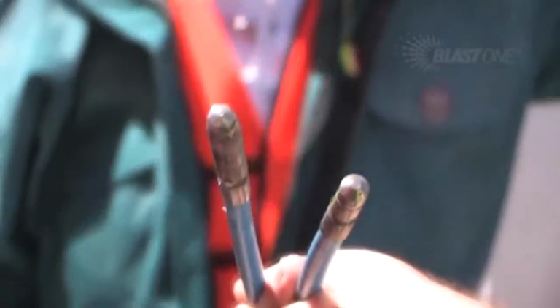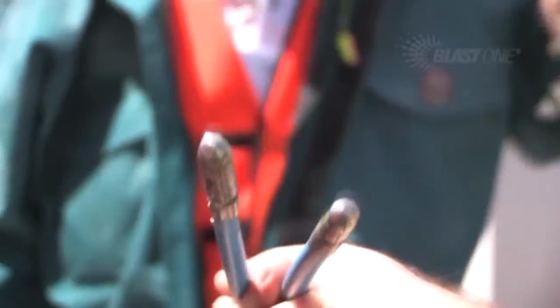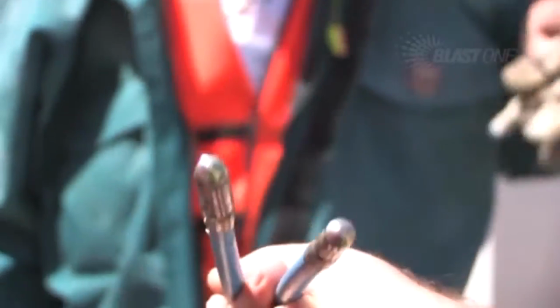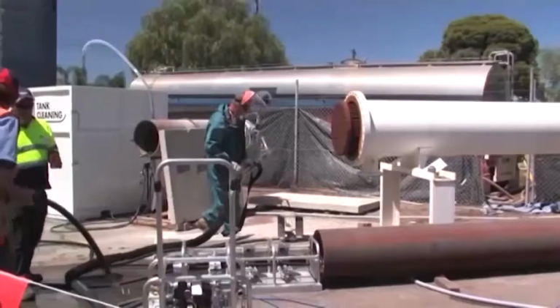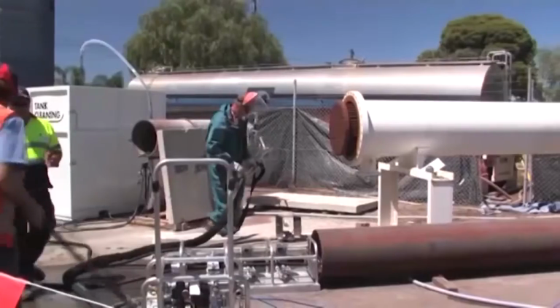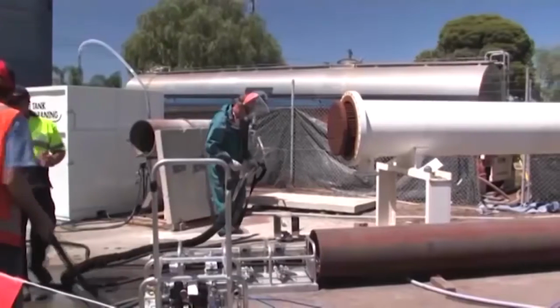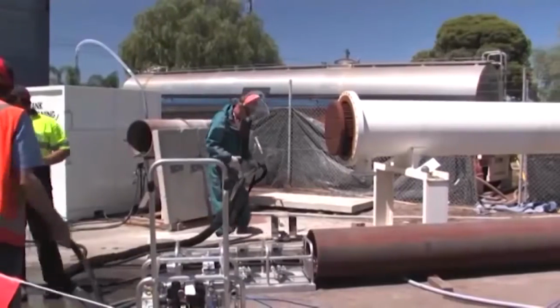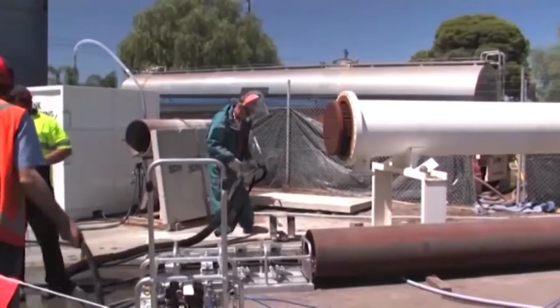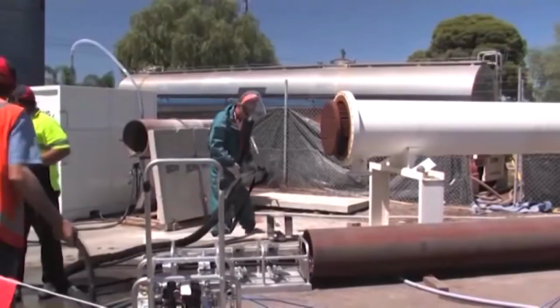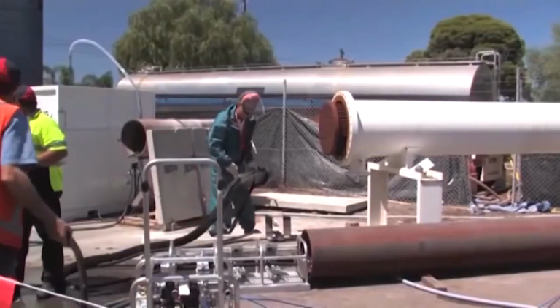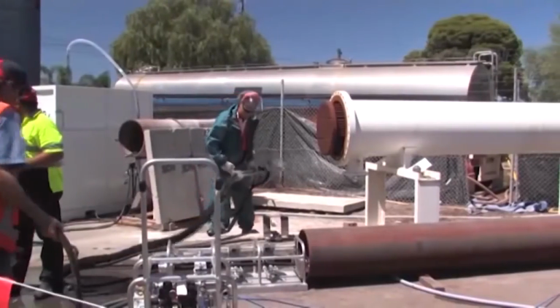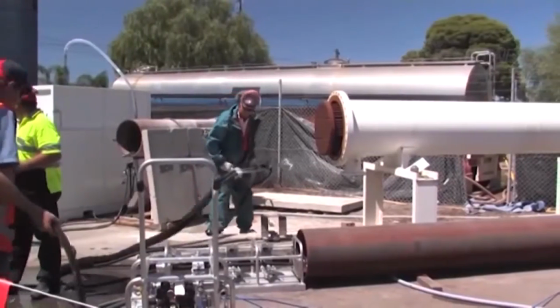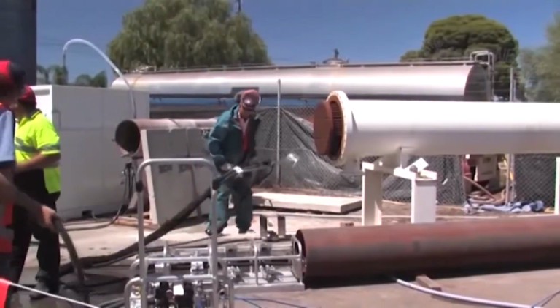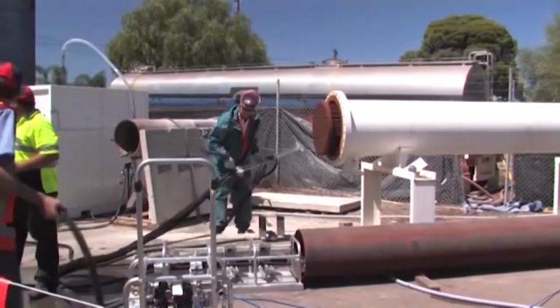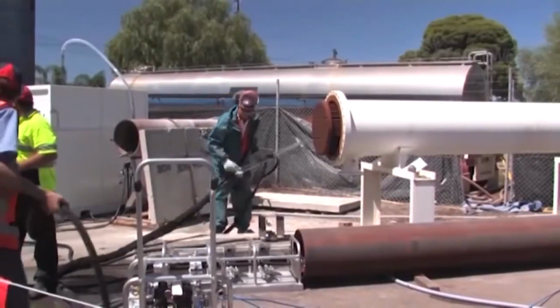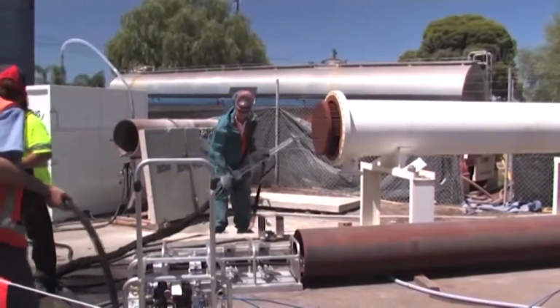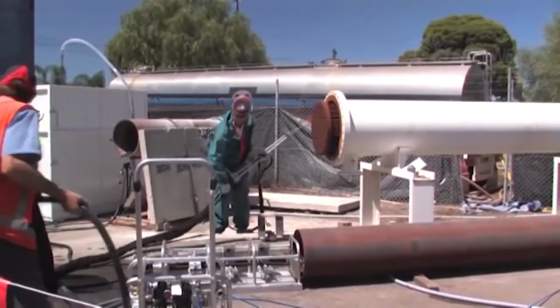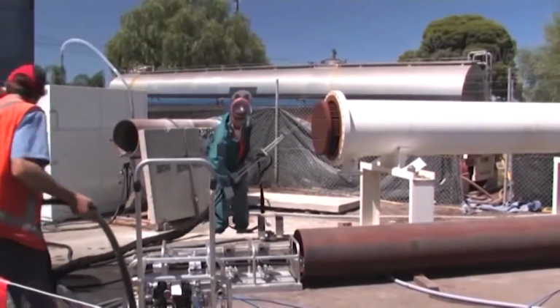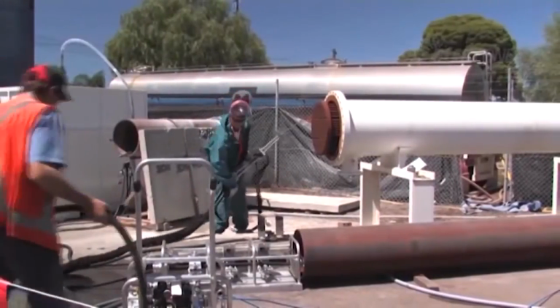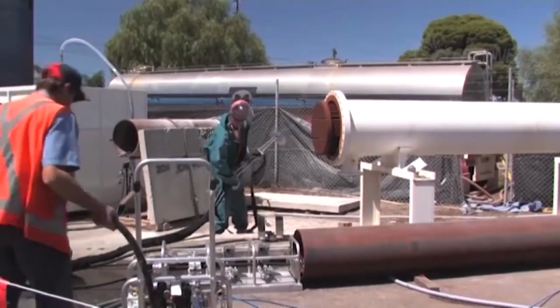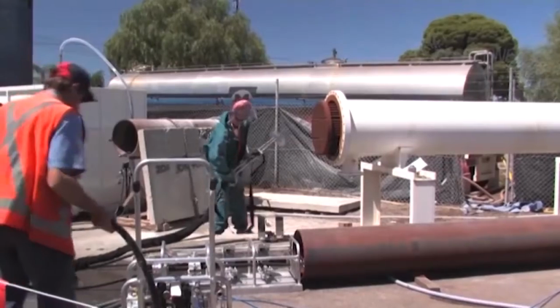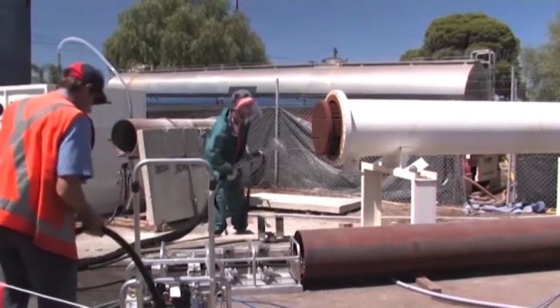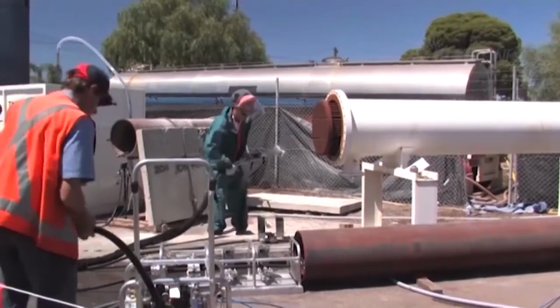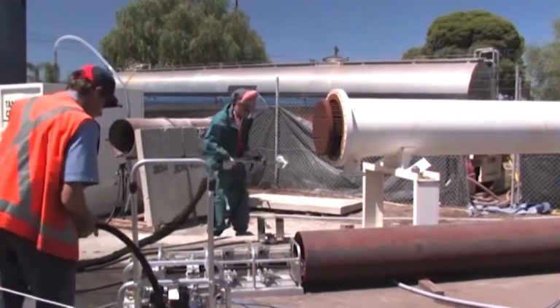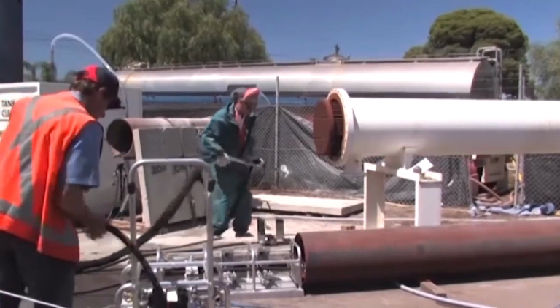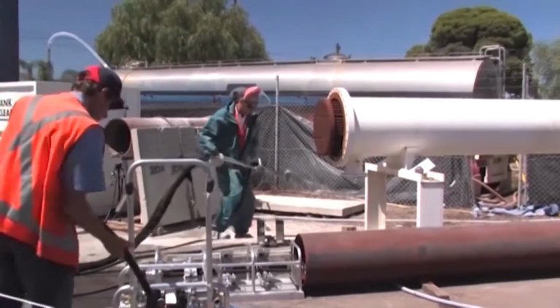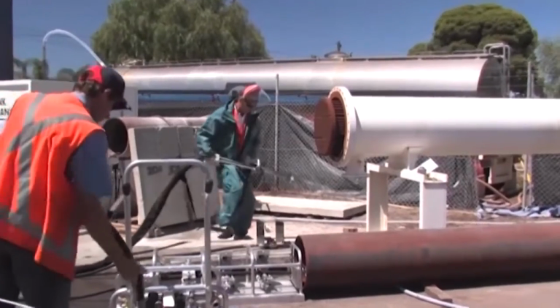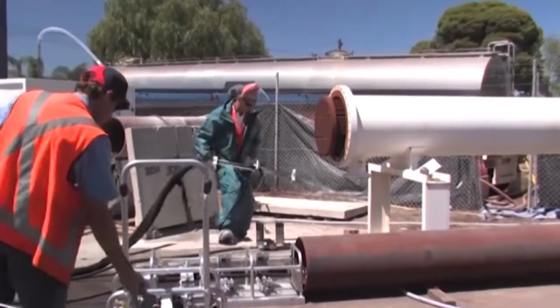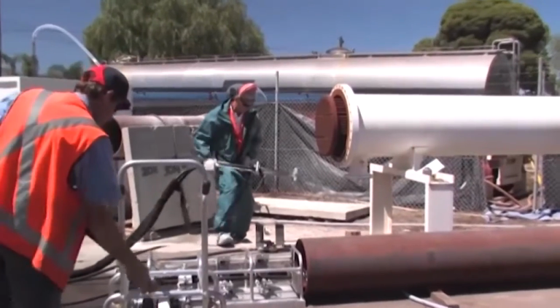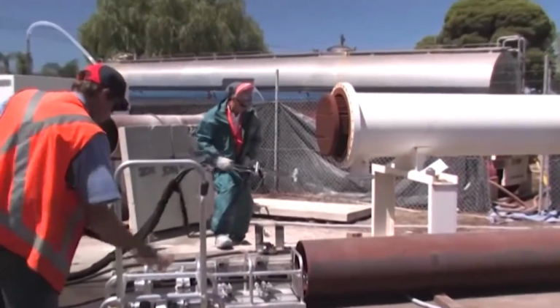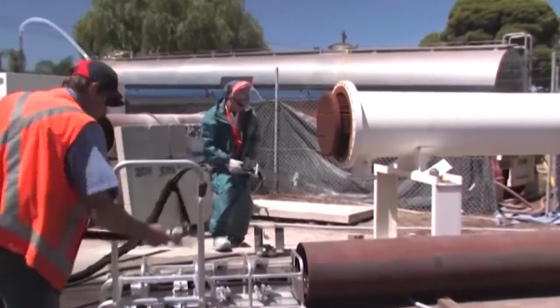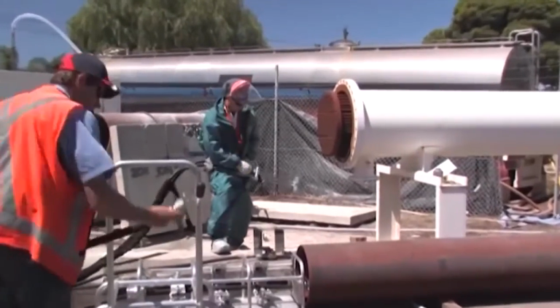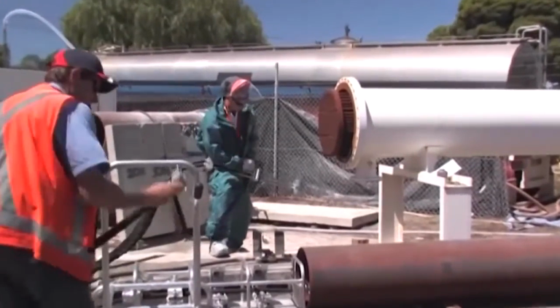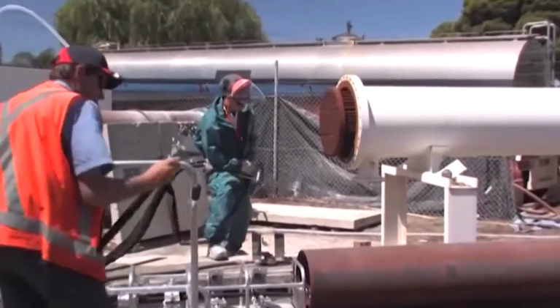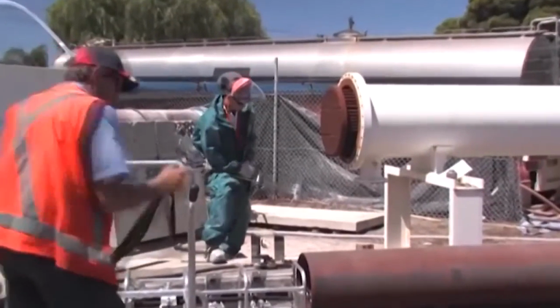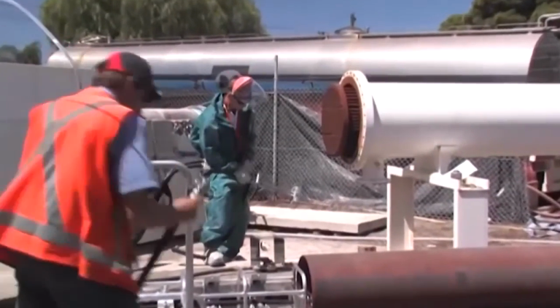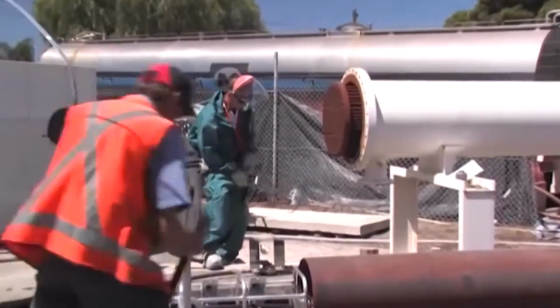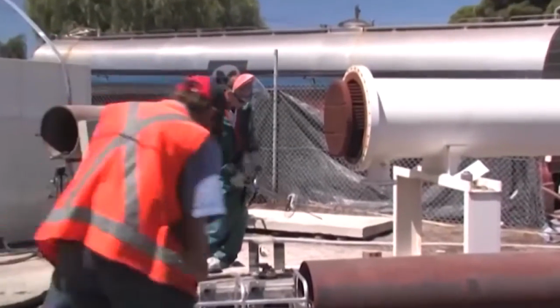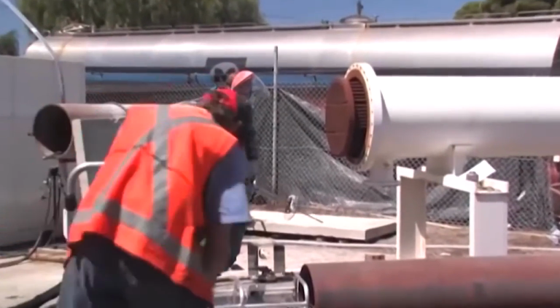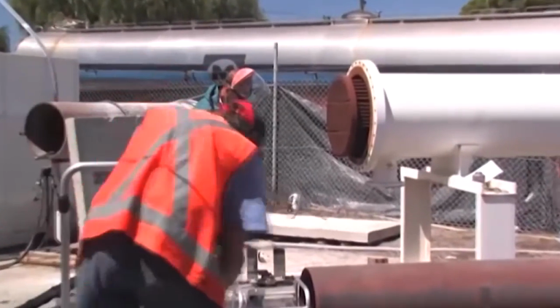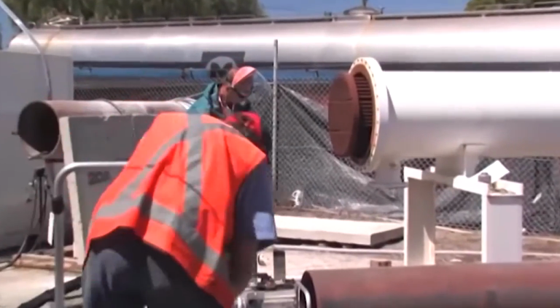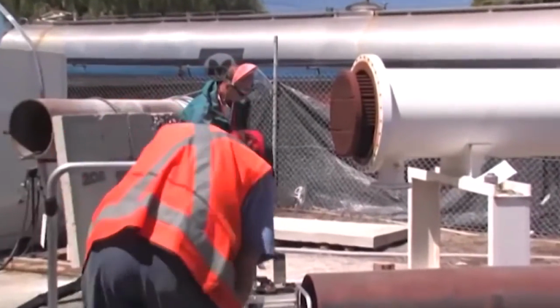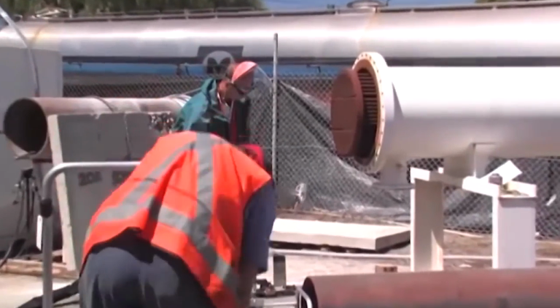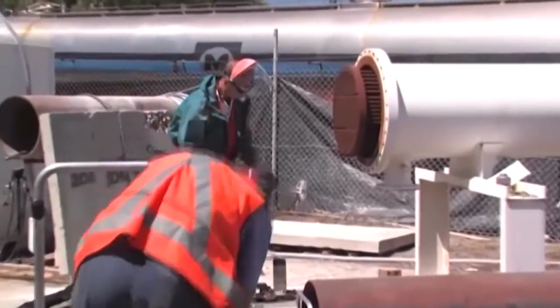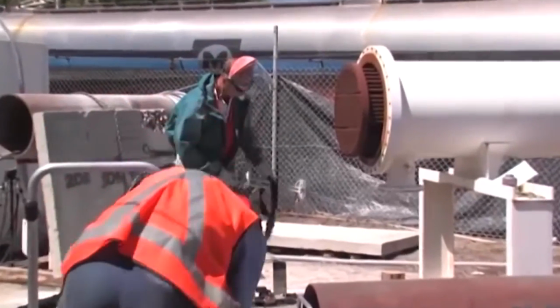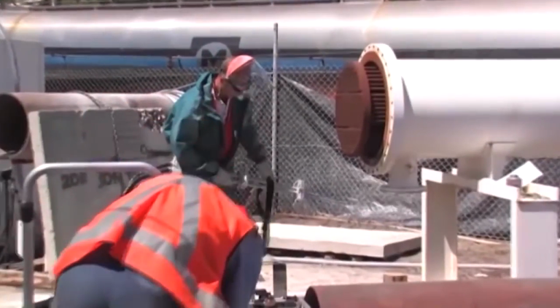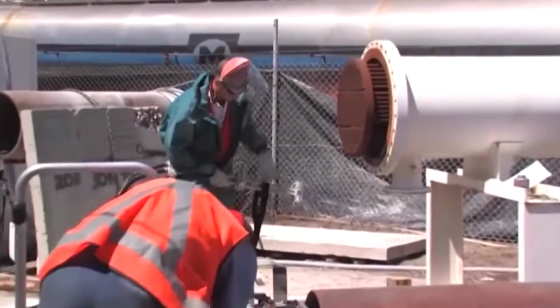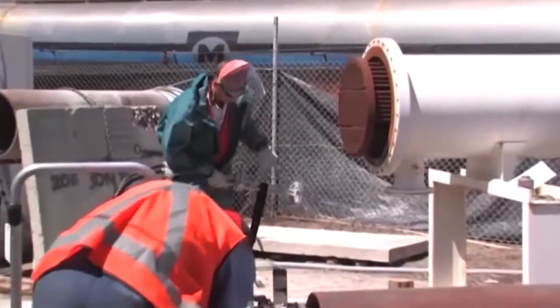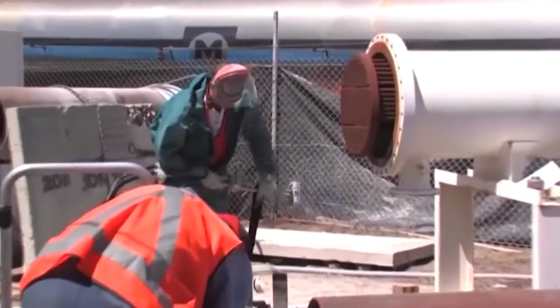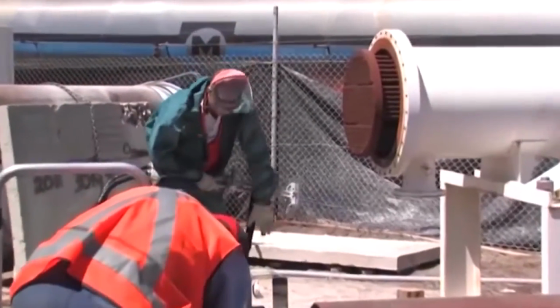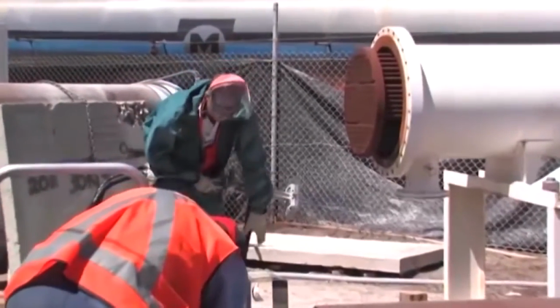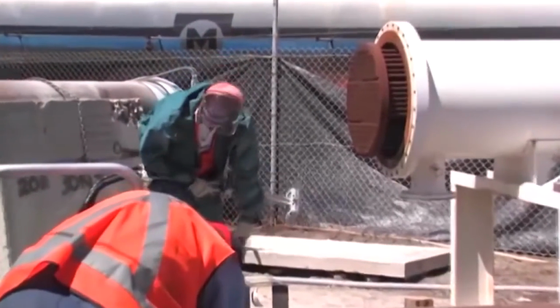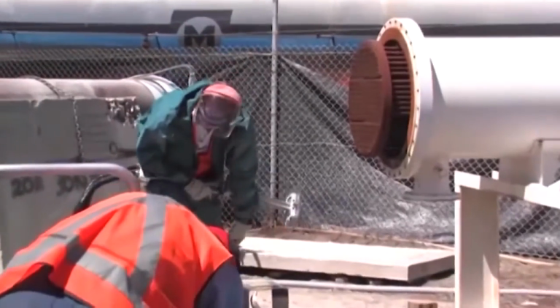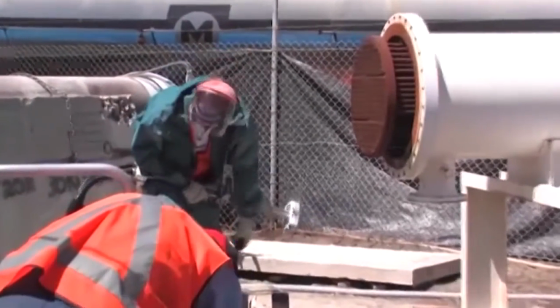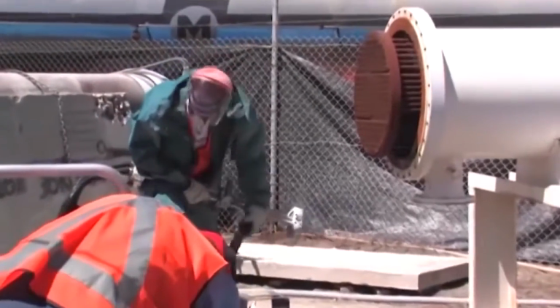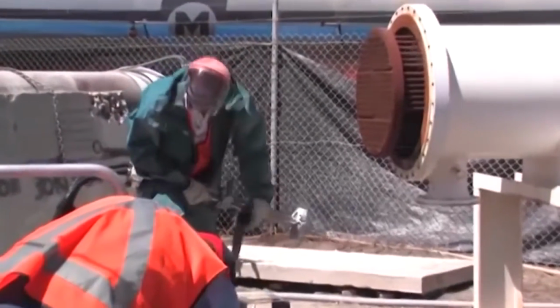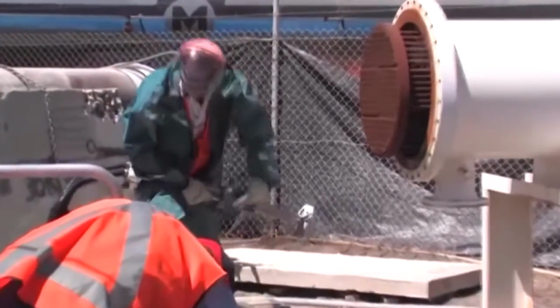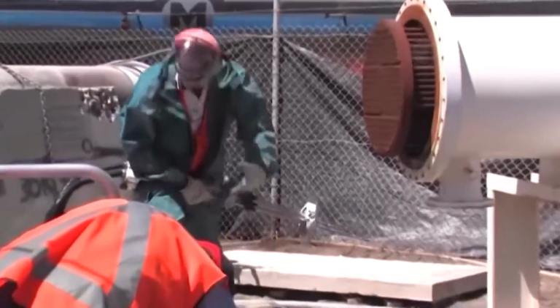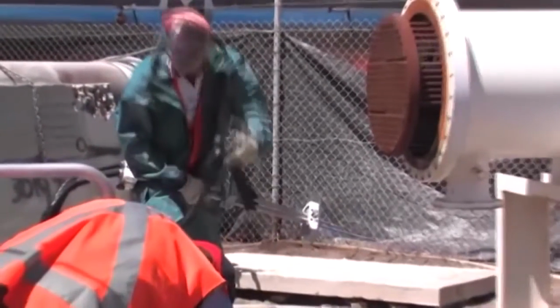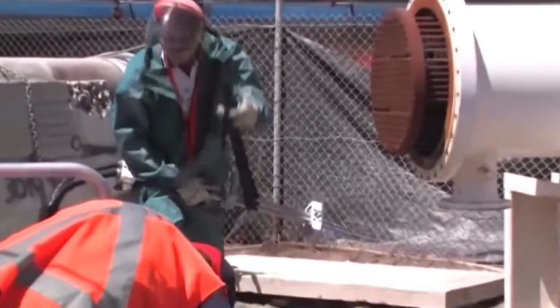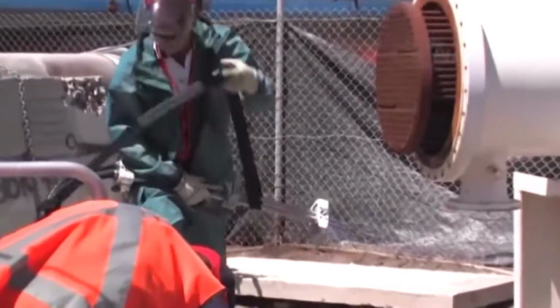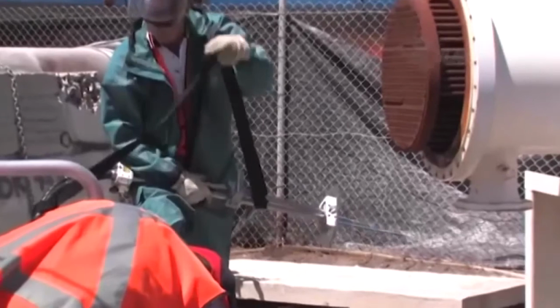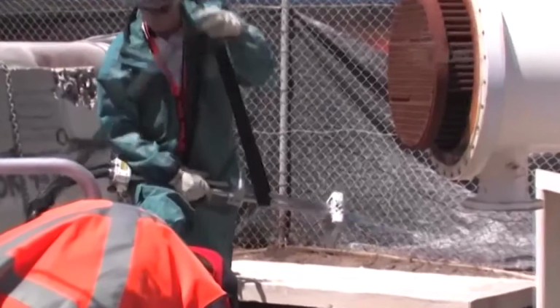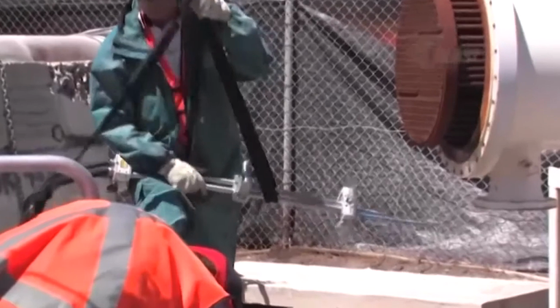The system takes away many of the risks involved with manual cleaning of heat exchanger tubes while greatly increasing productivity.